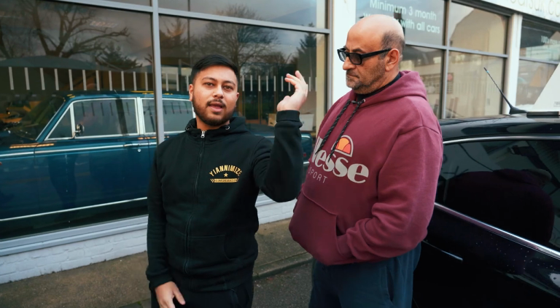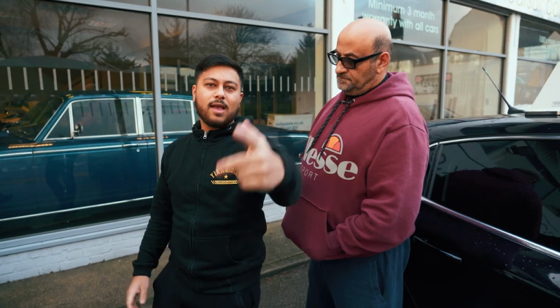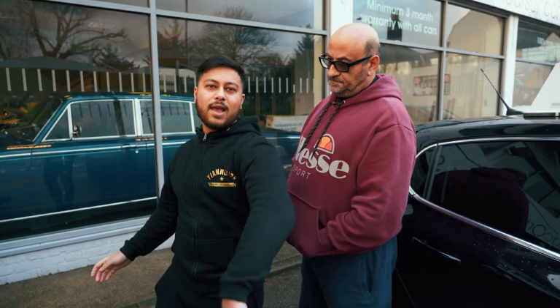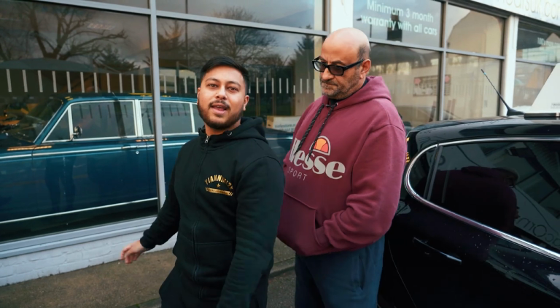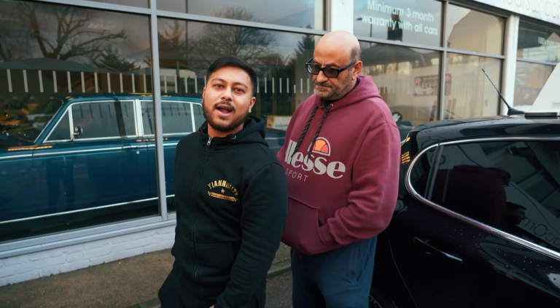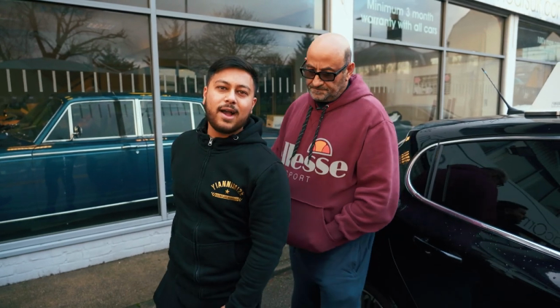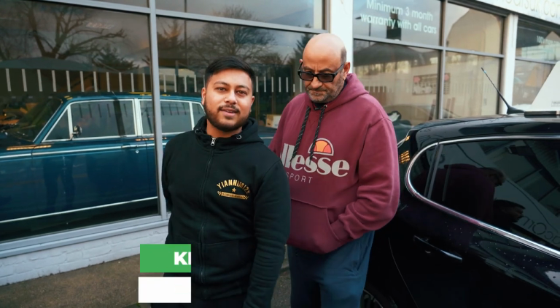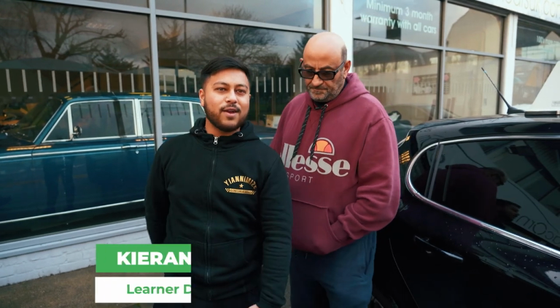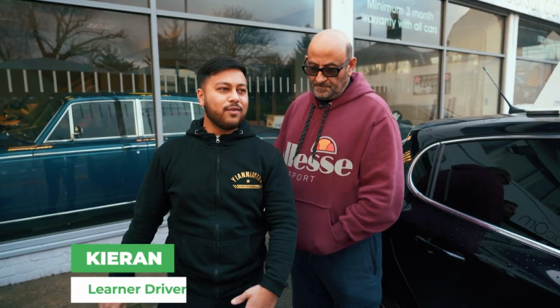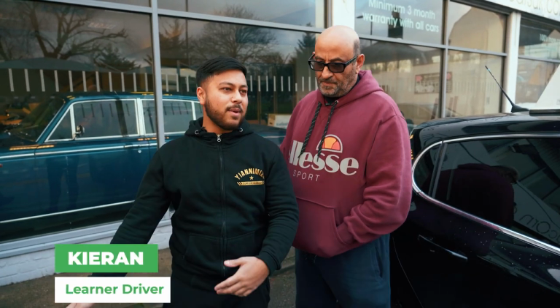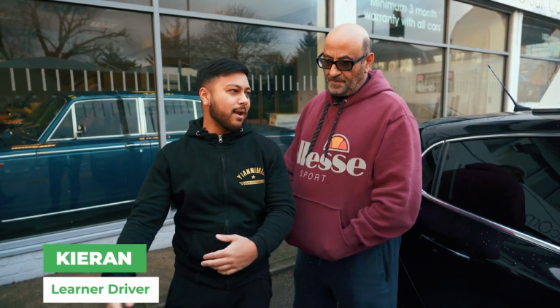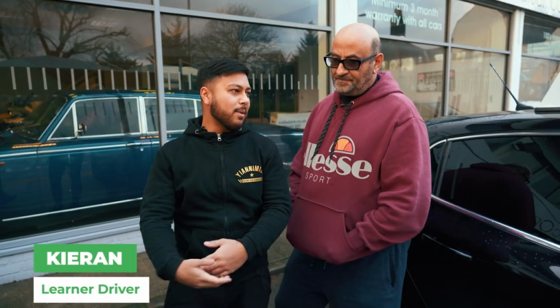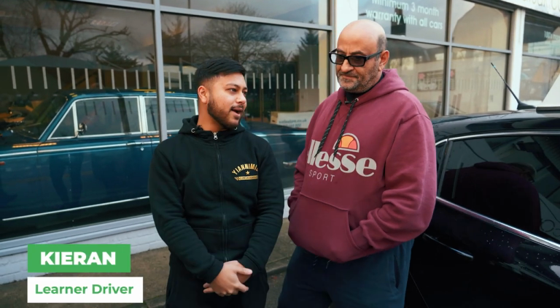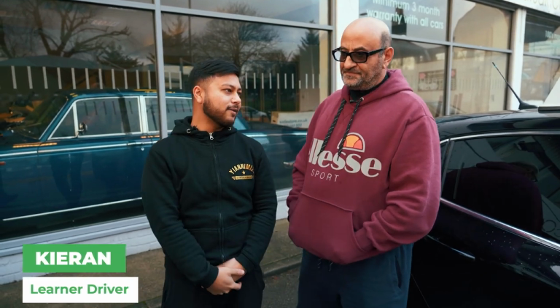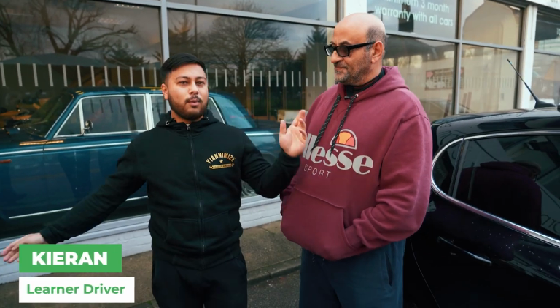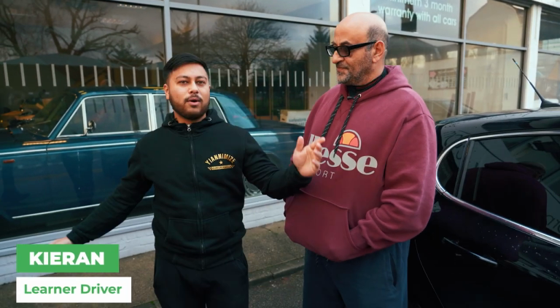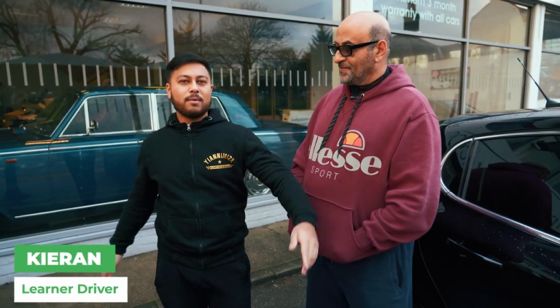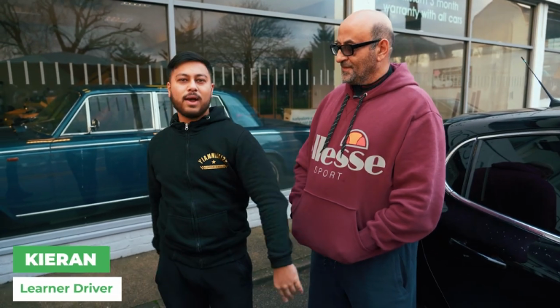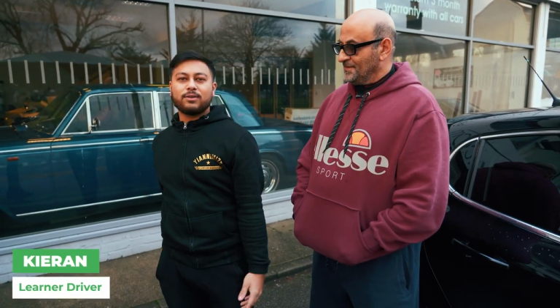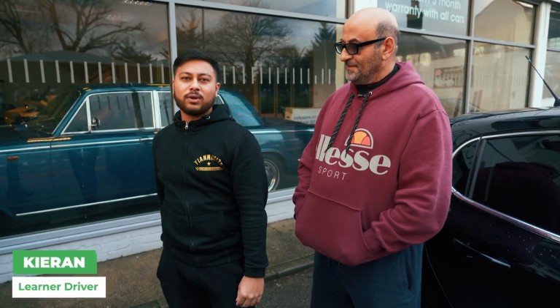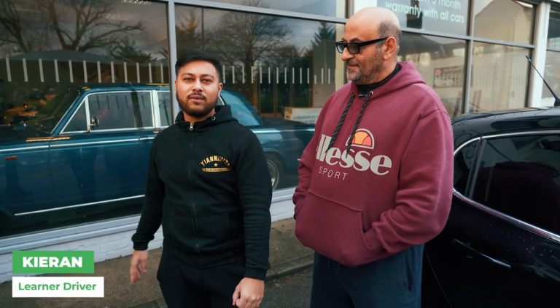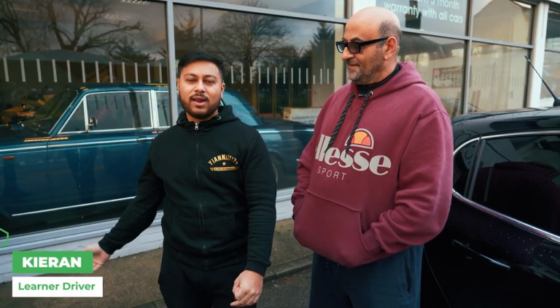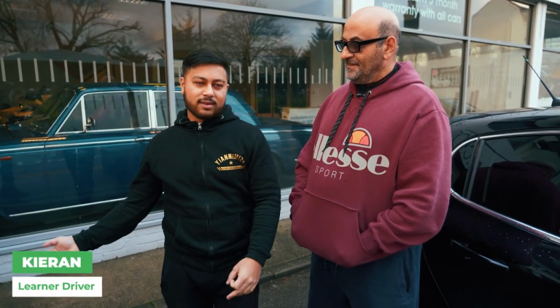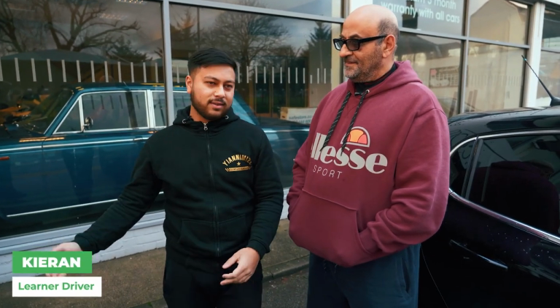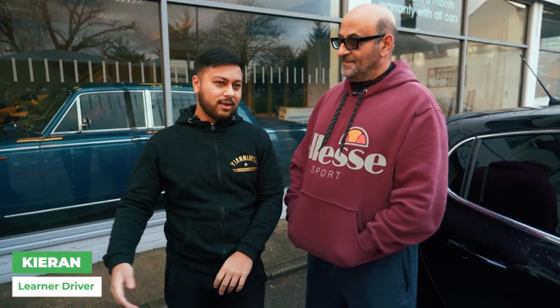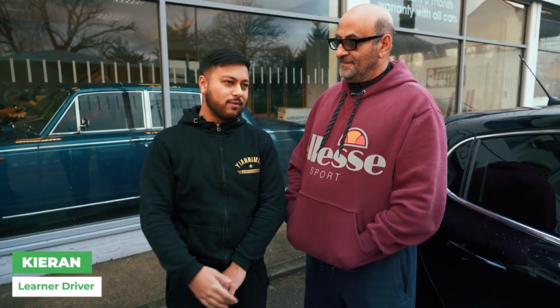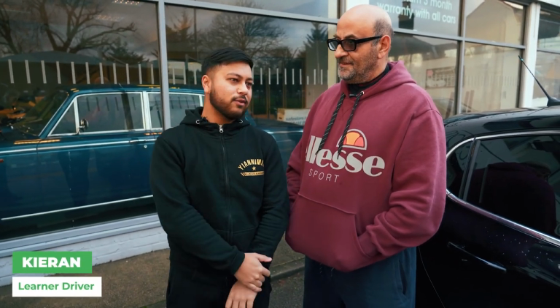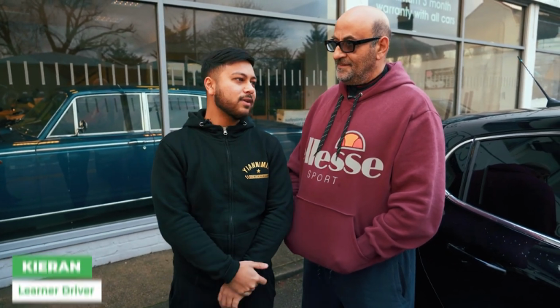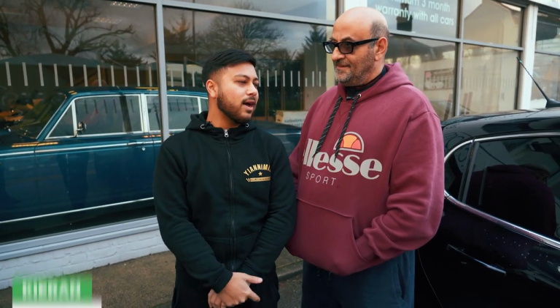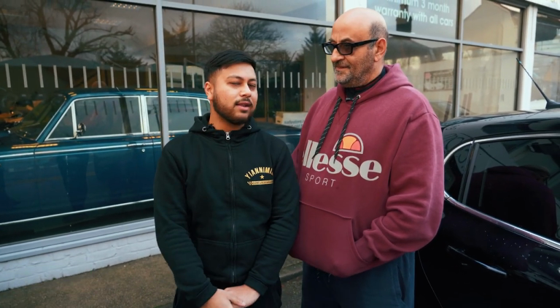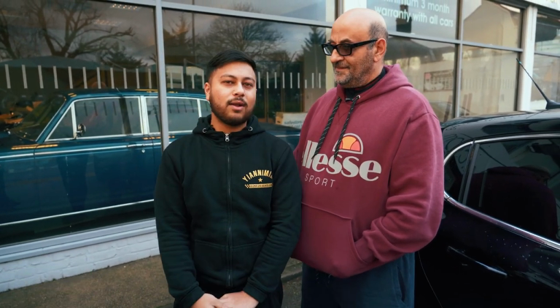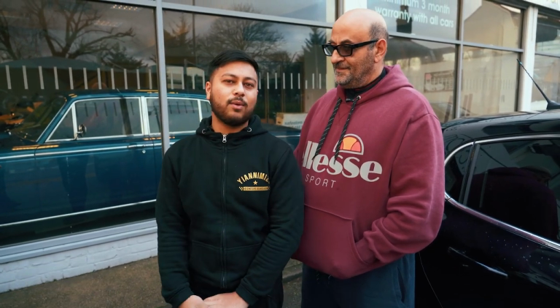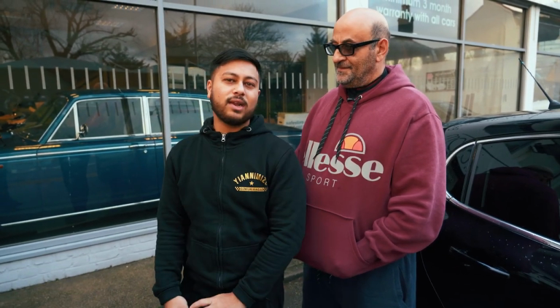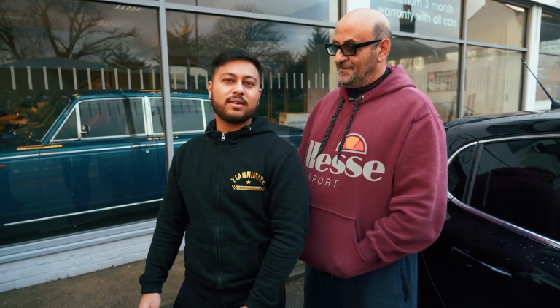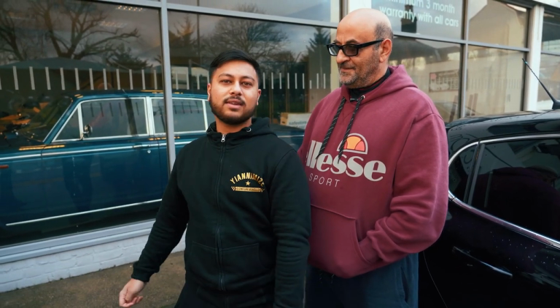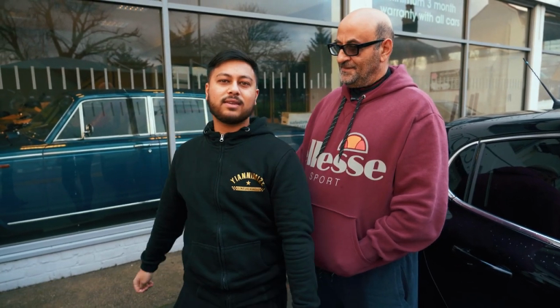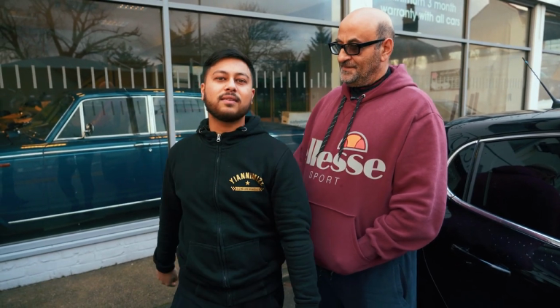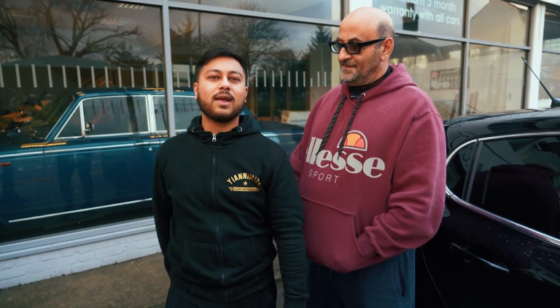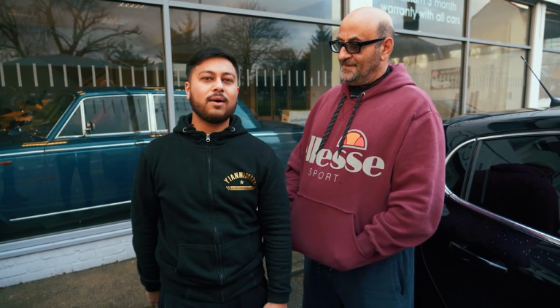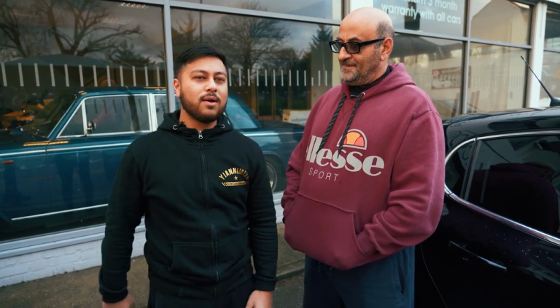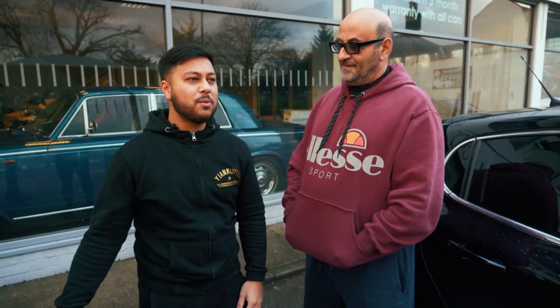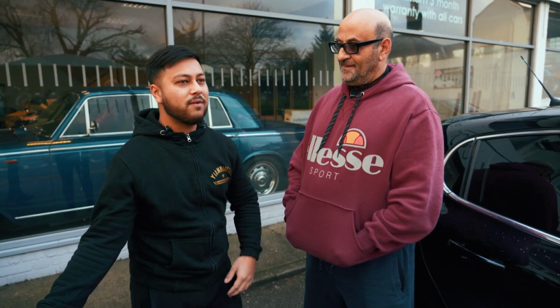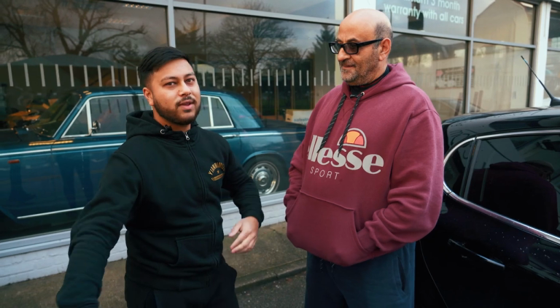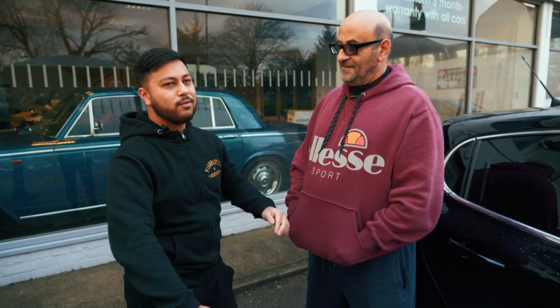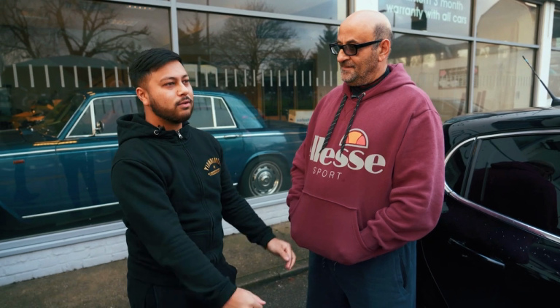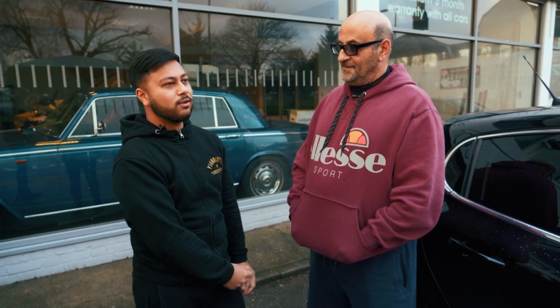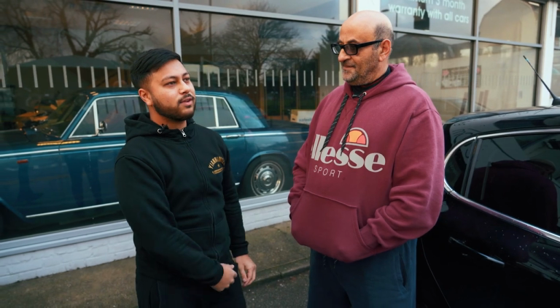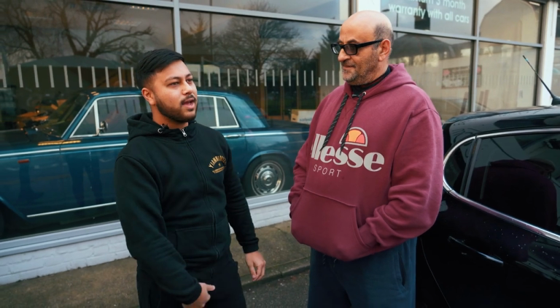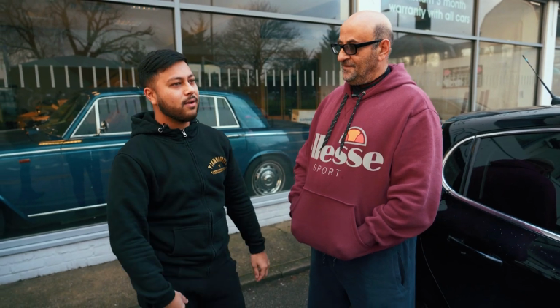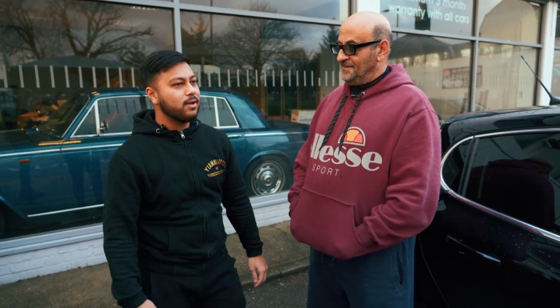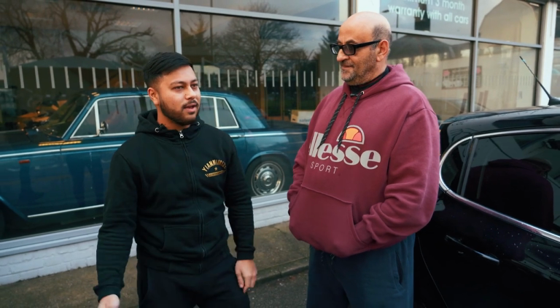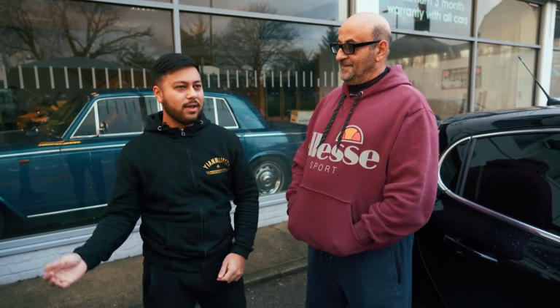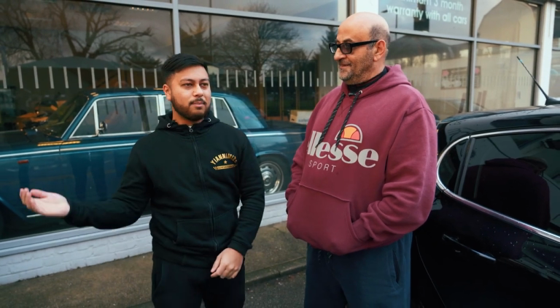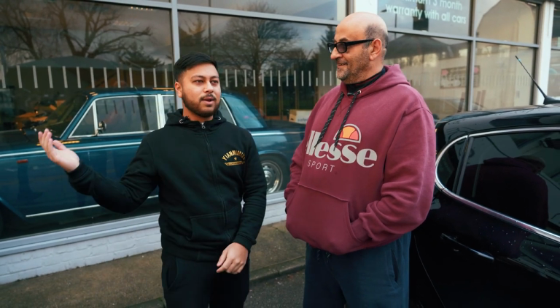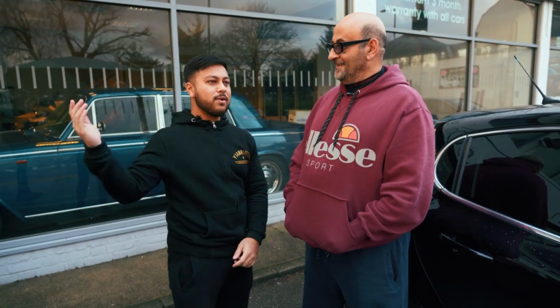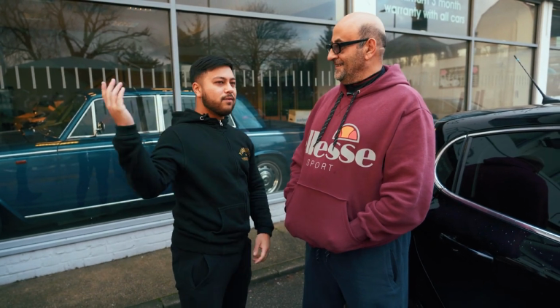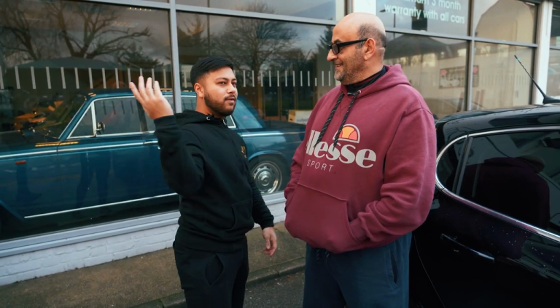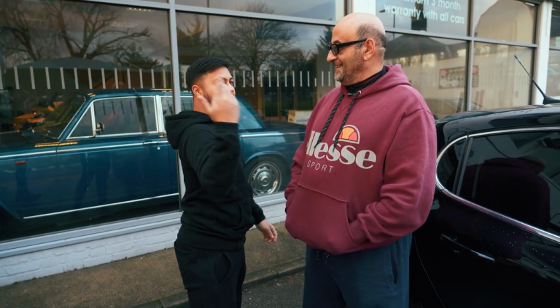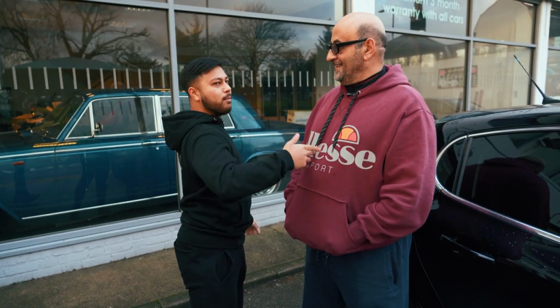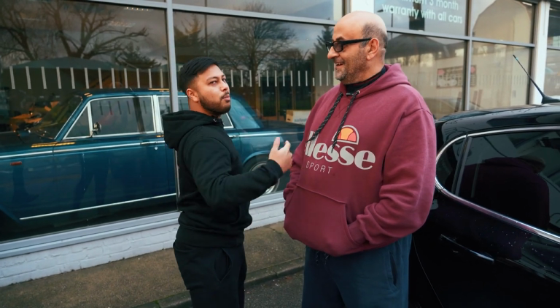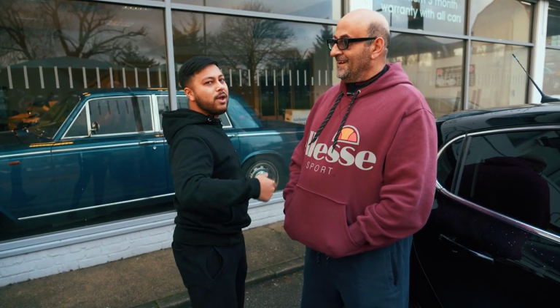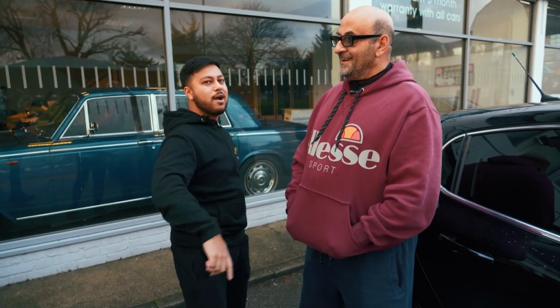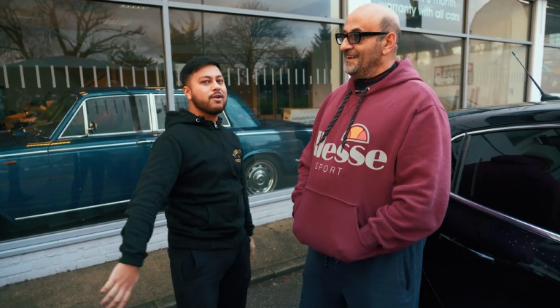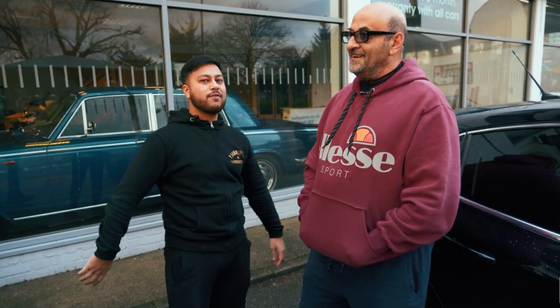Hey guys, Kieran from Animise. Welcome back to another lesson — I've lost count of what lesson this is now. Back here with my boy Arif.